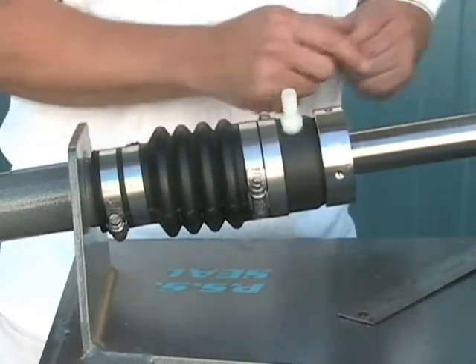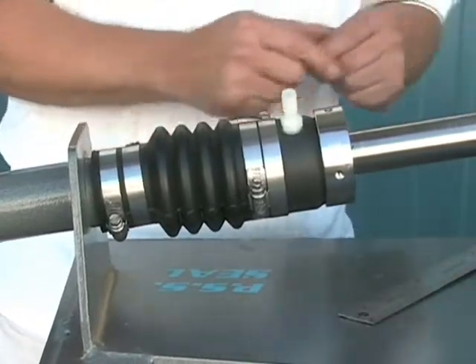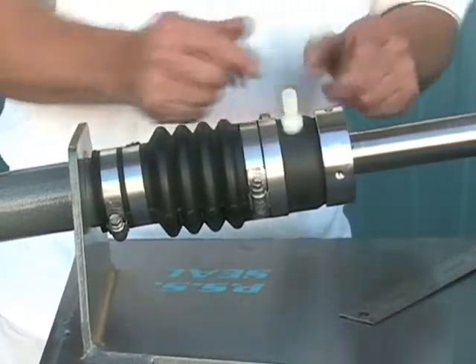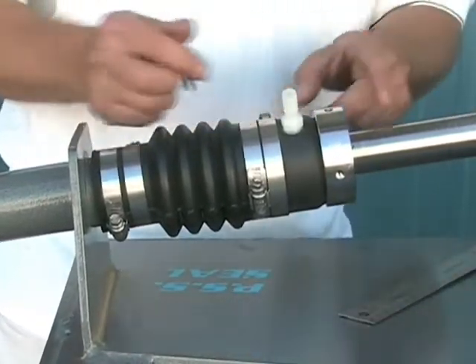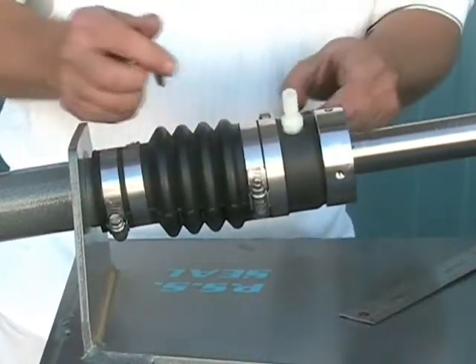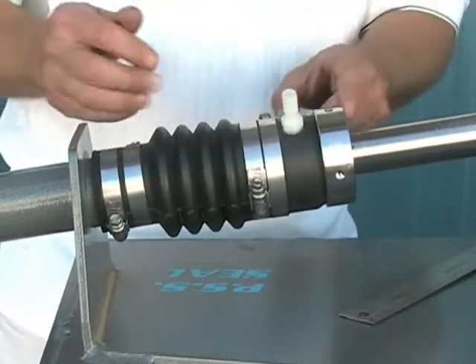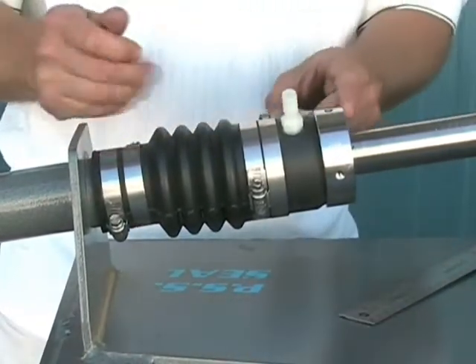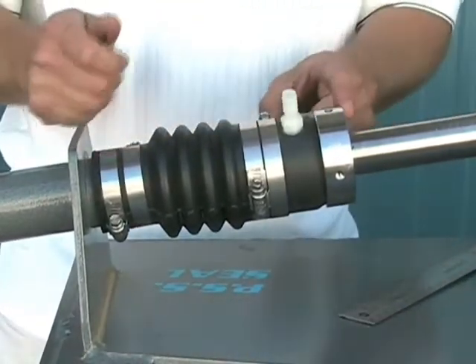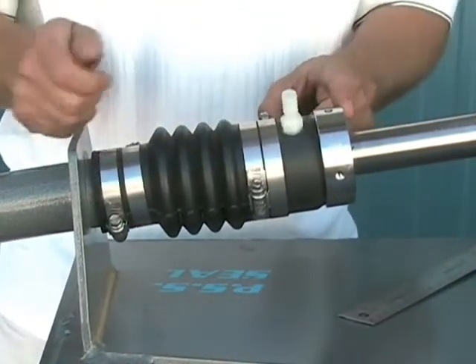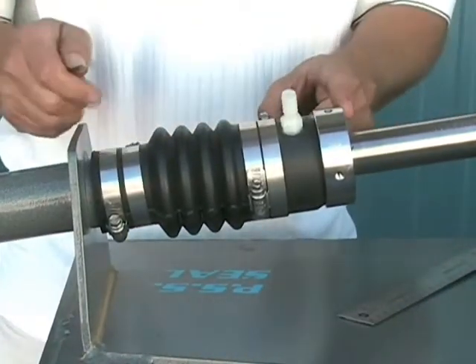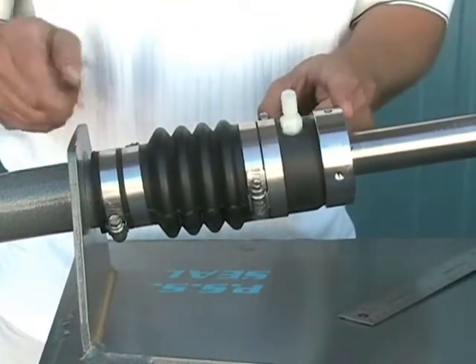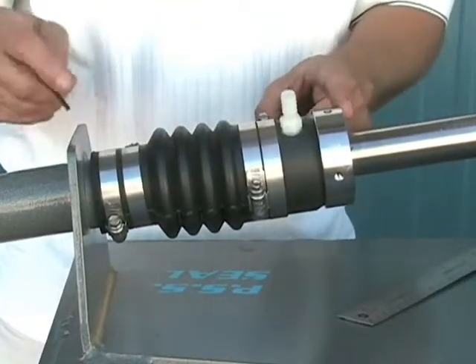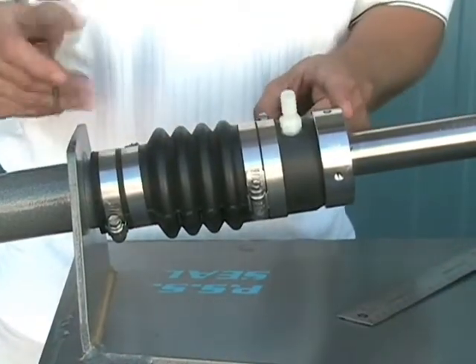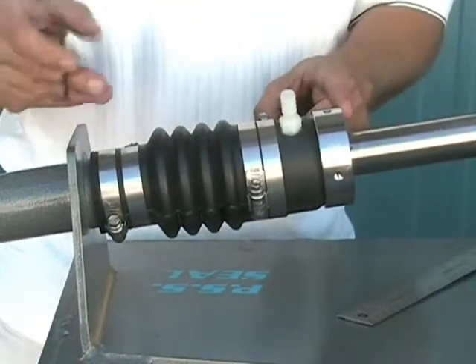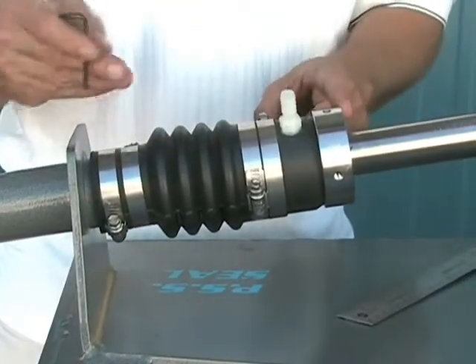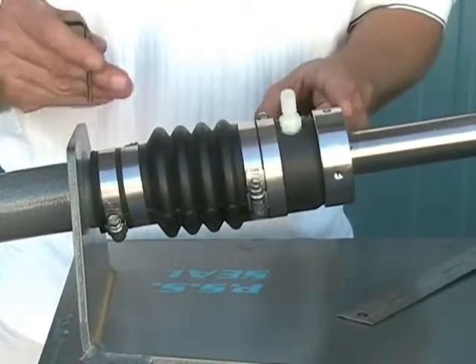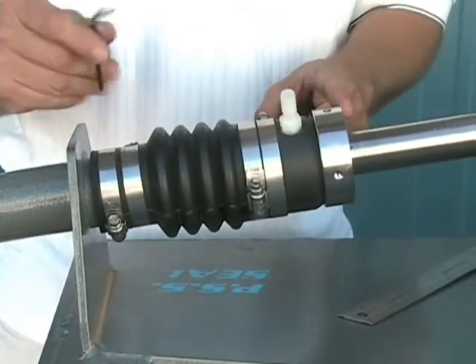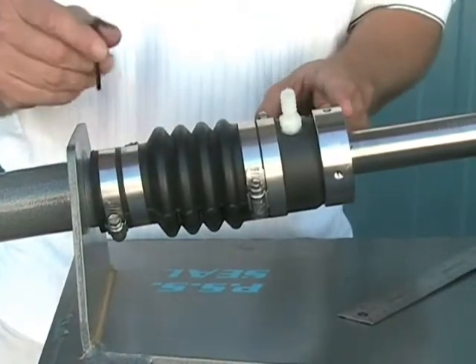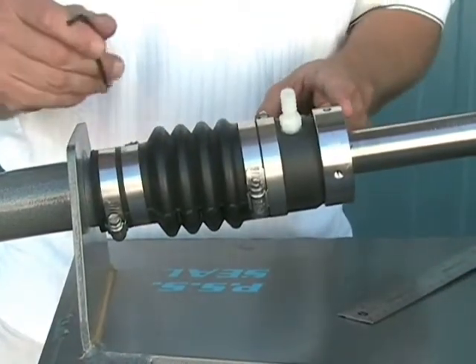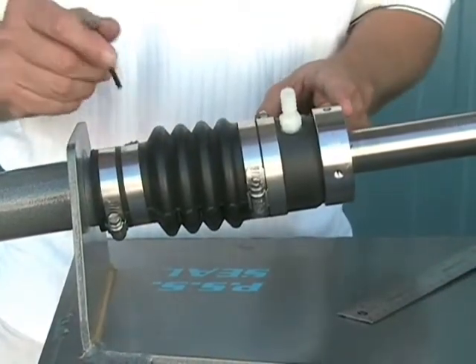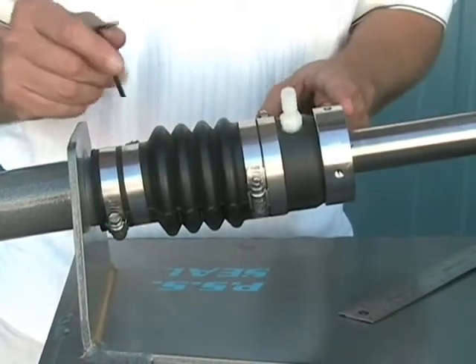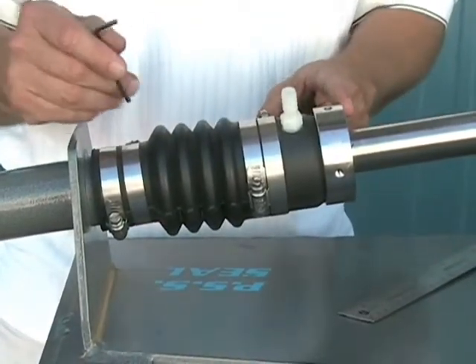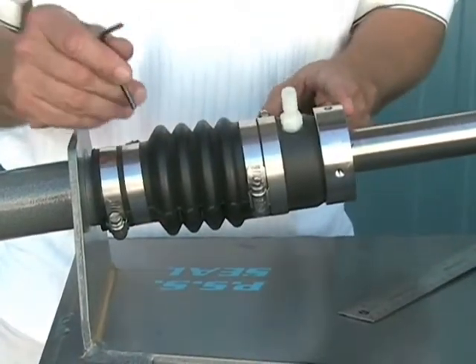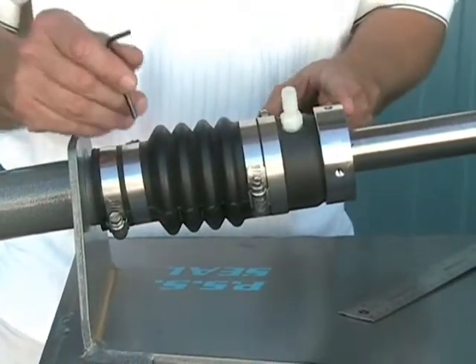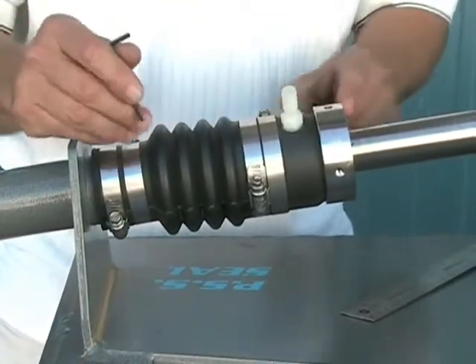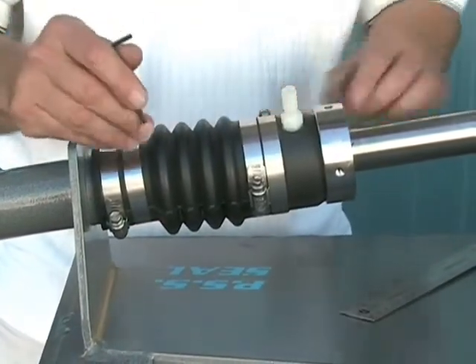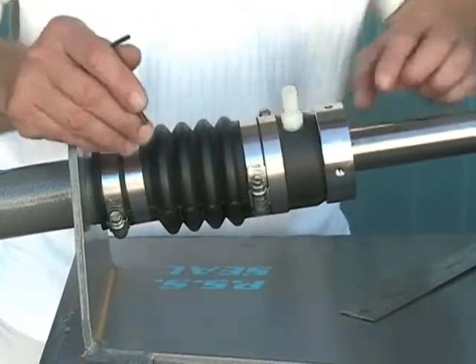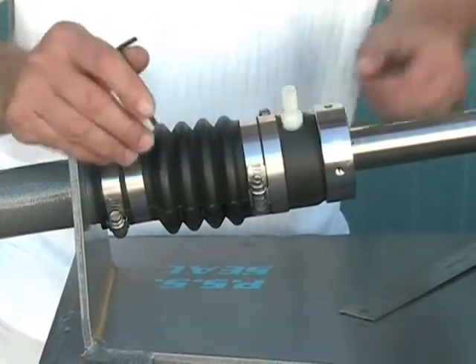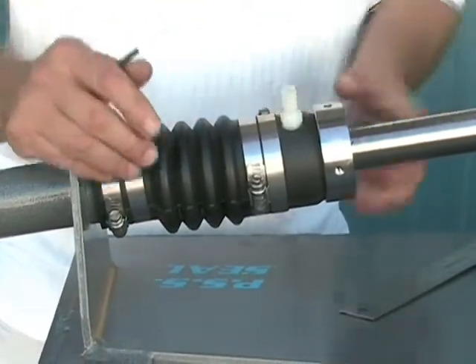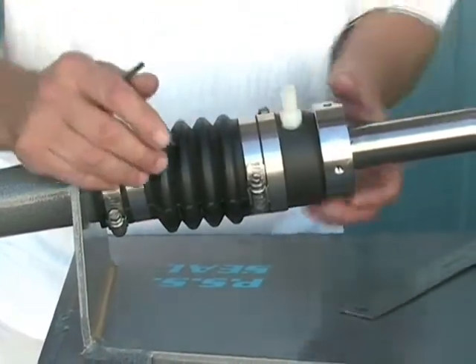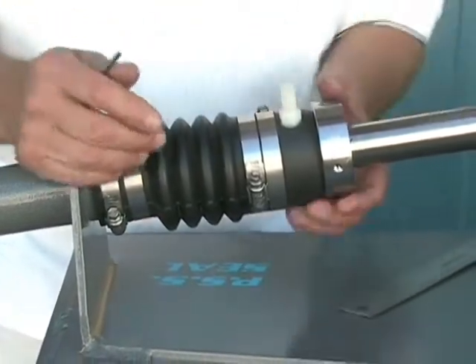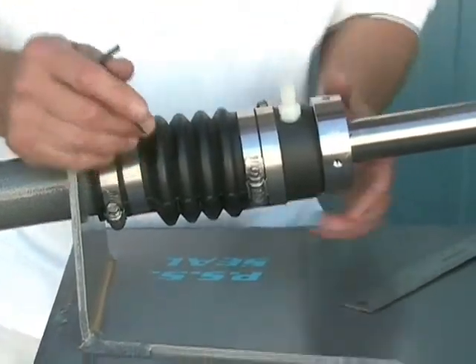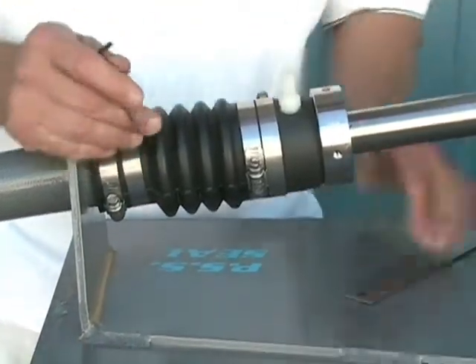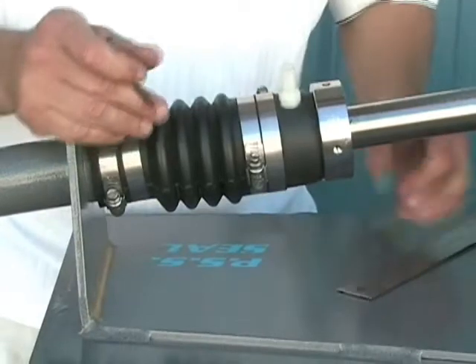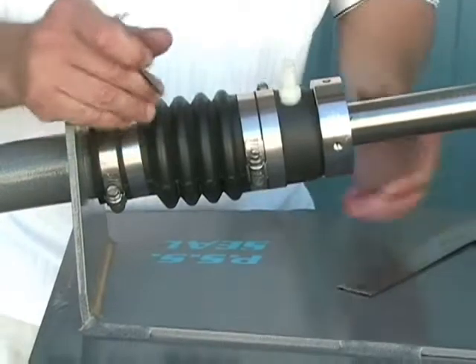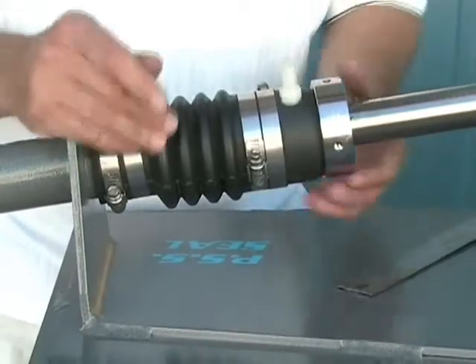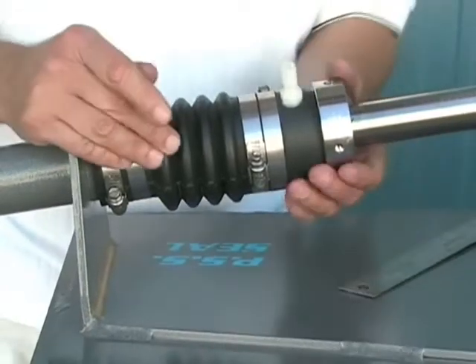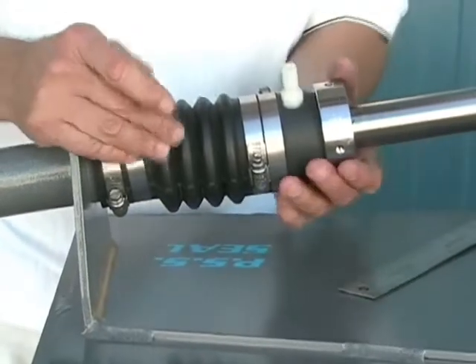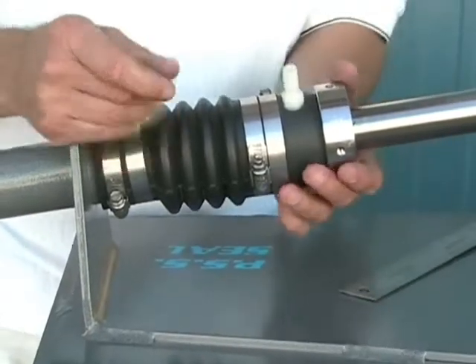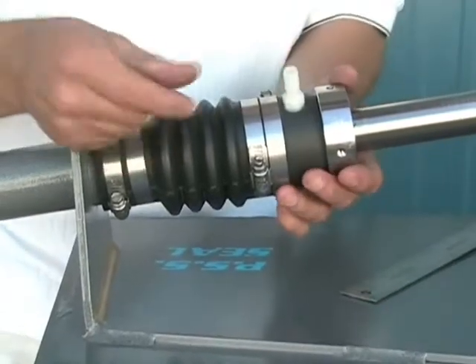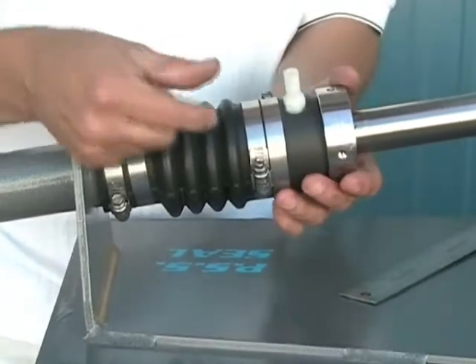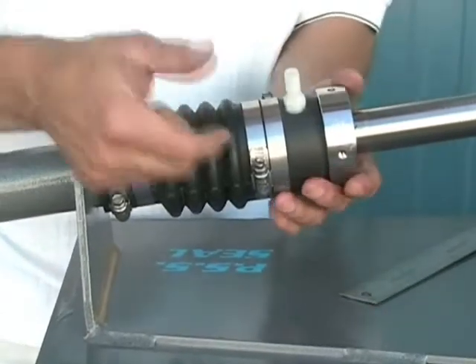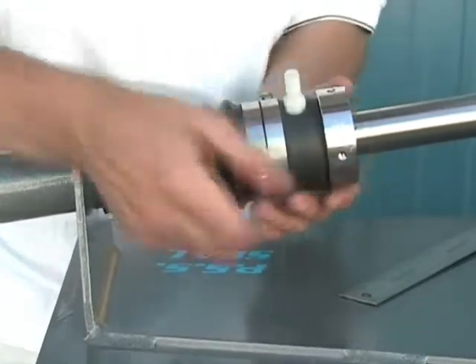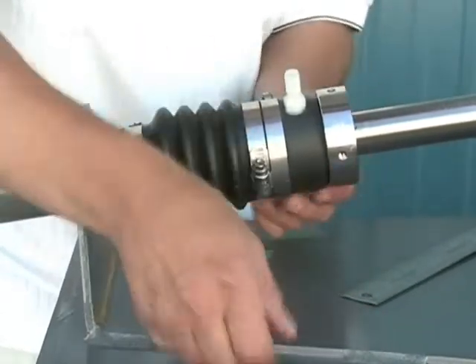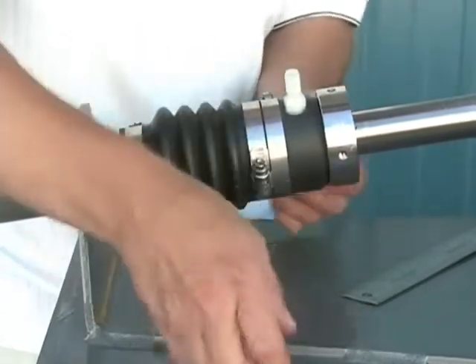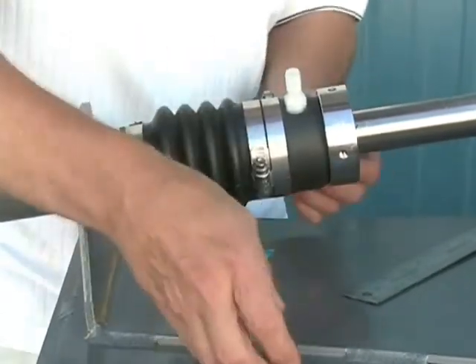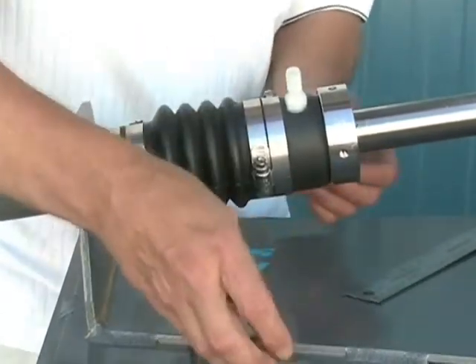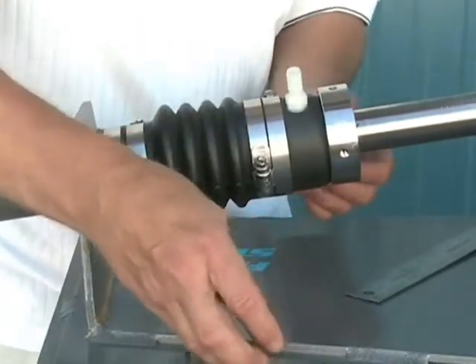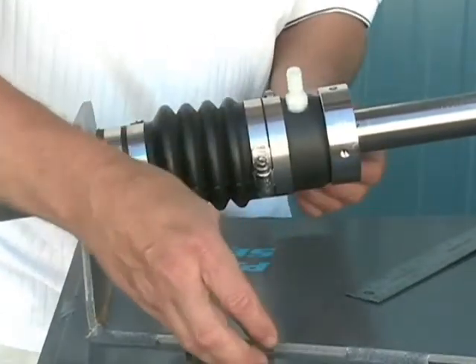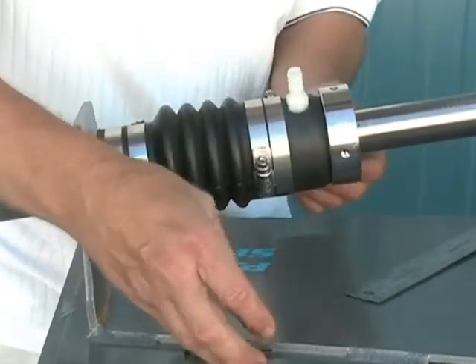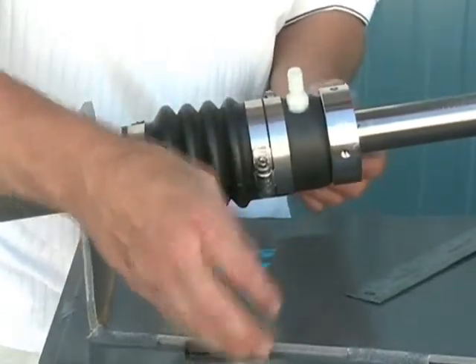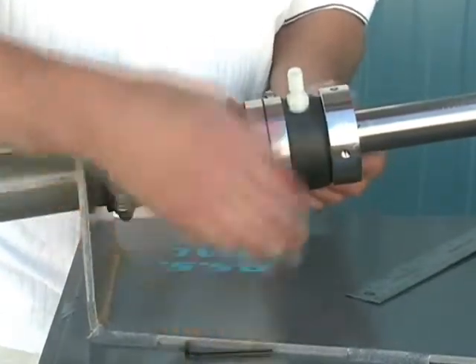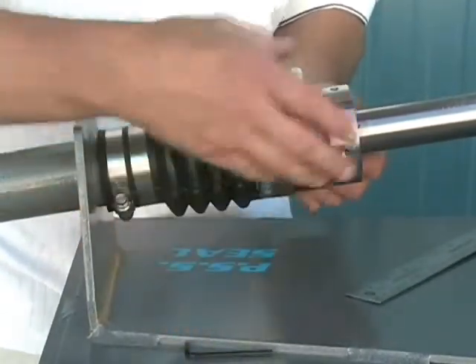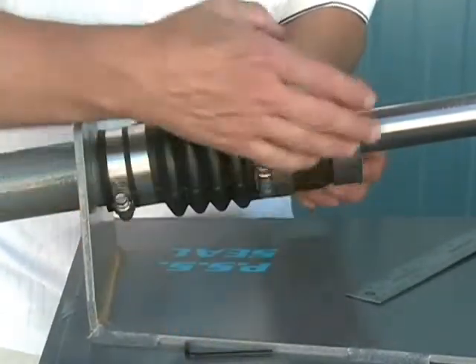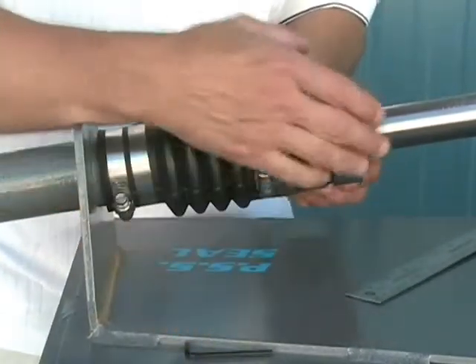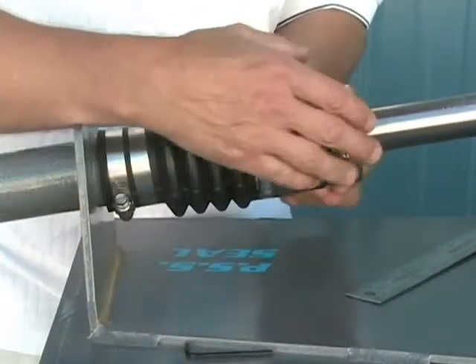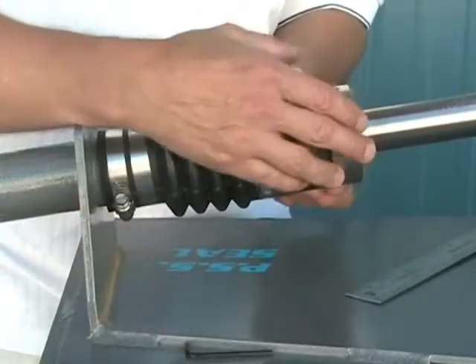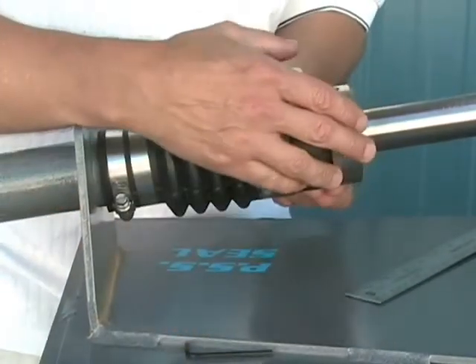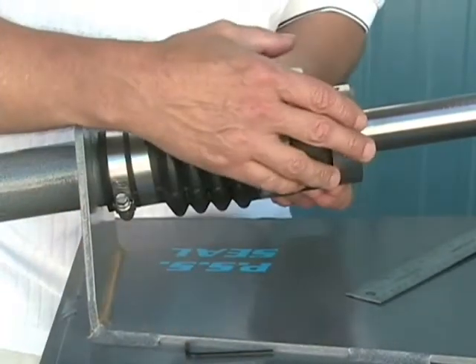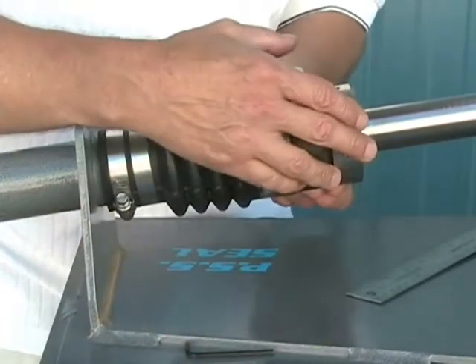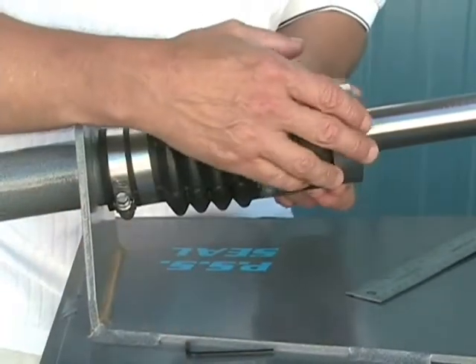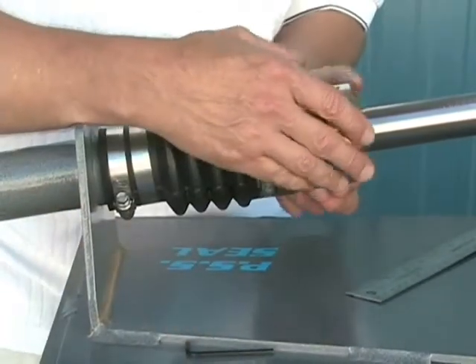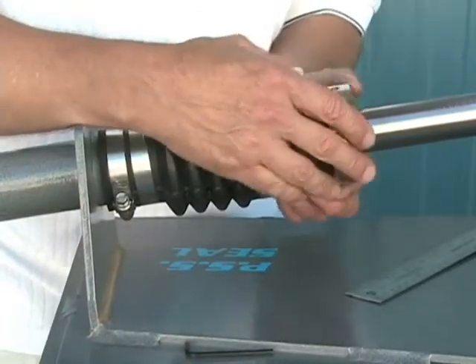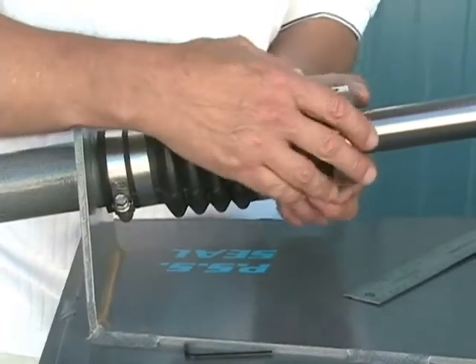In this instance I have an inch and a quarter shaft, so we're going to add one inch of preload to the bellow.